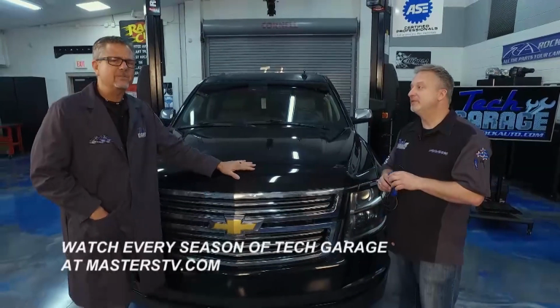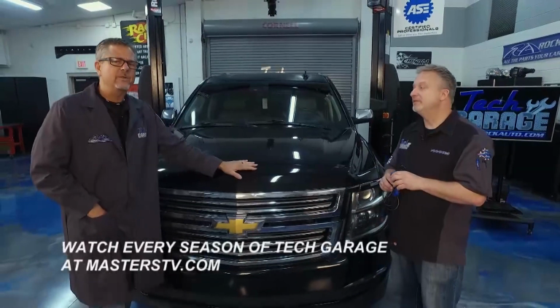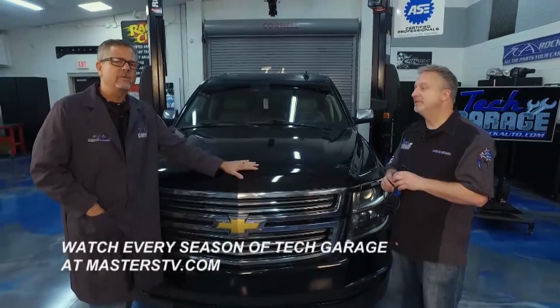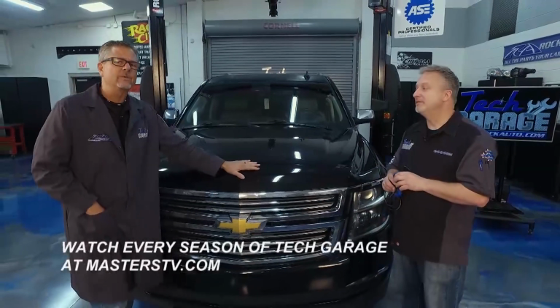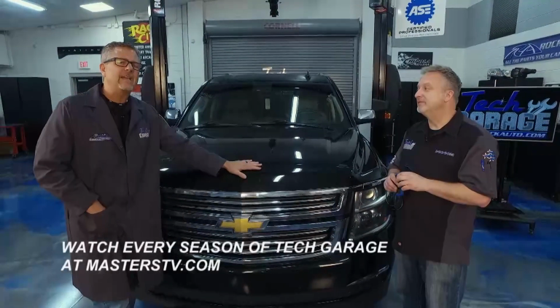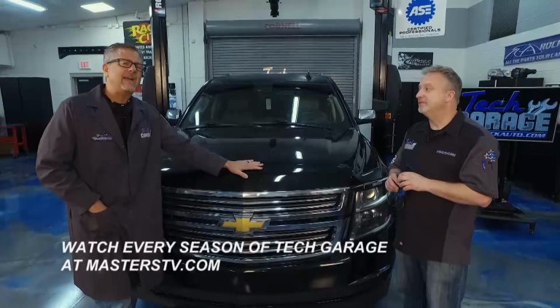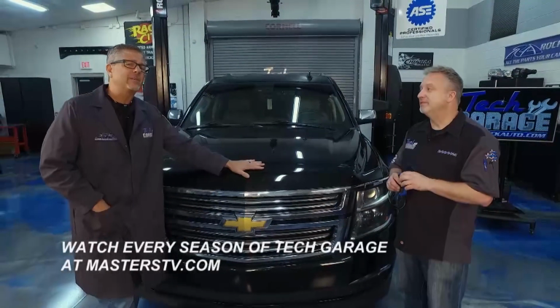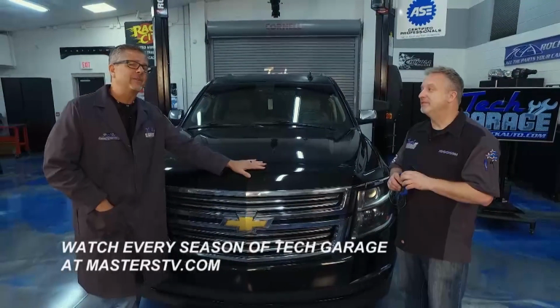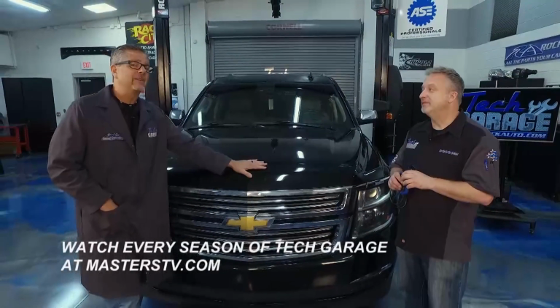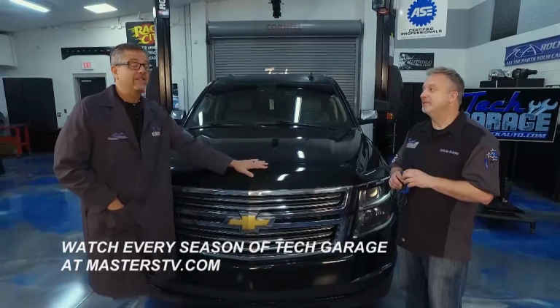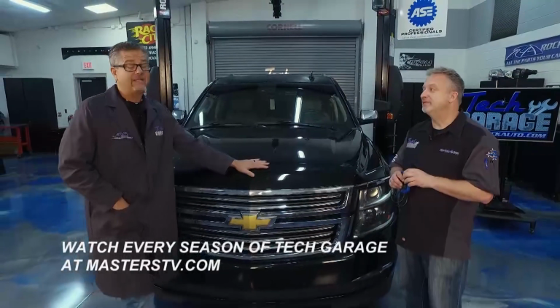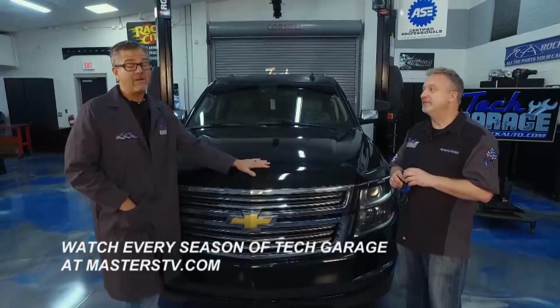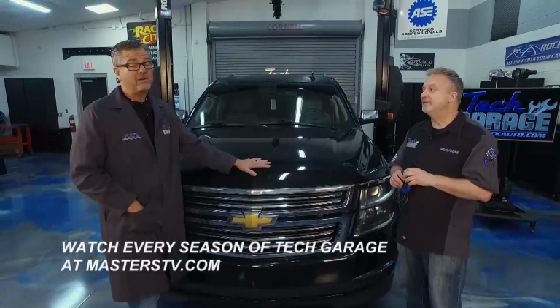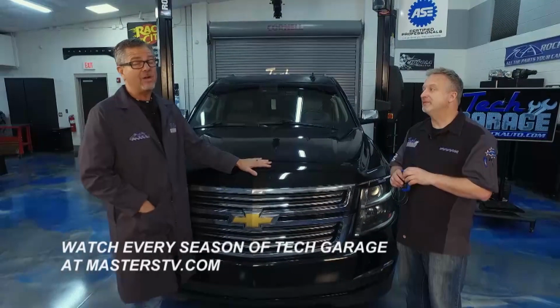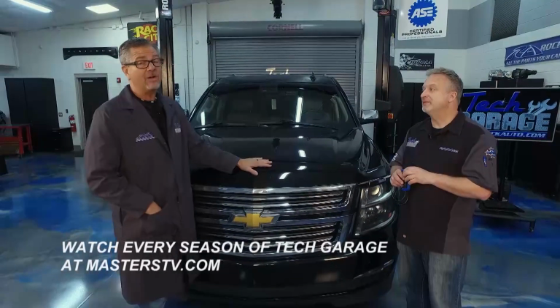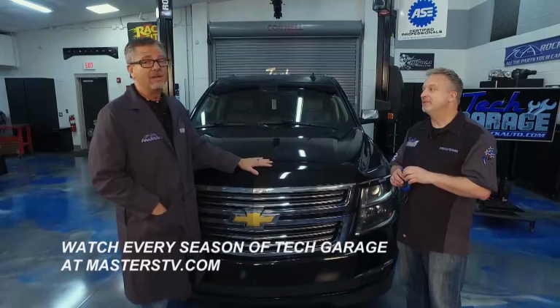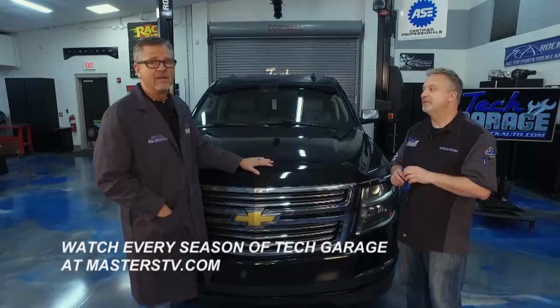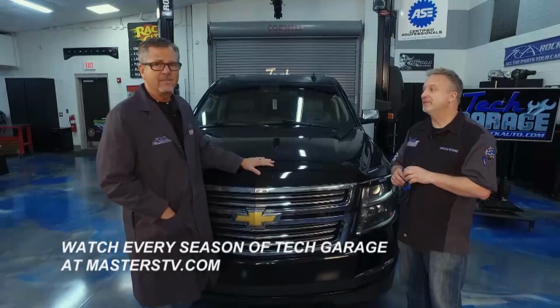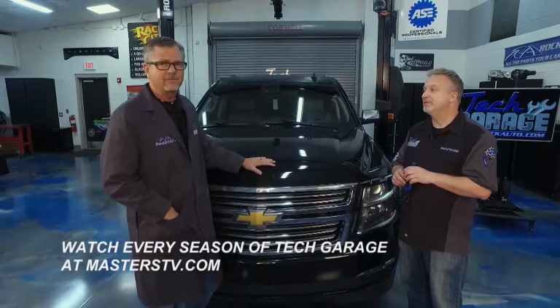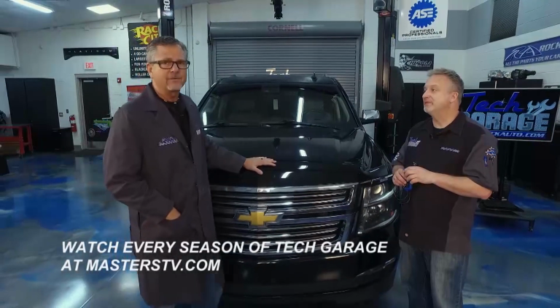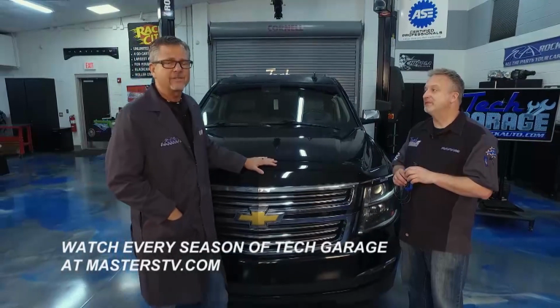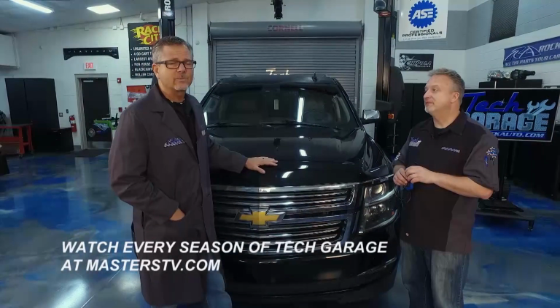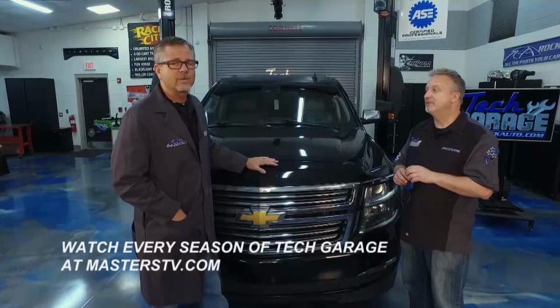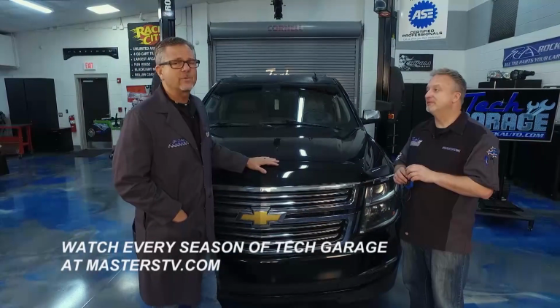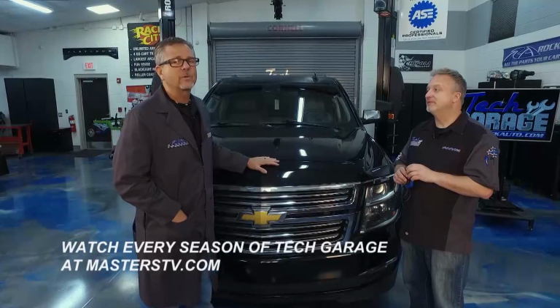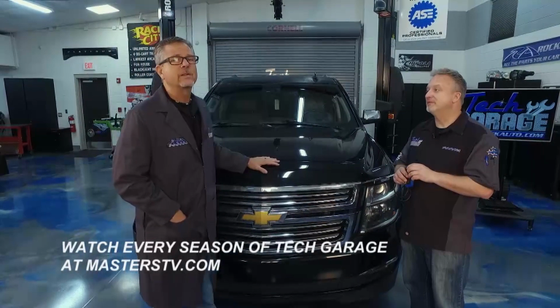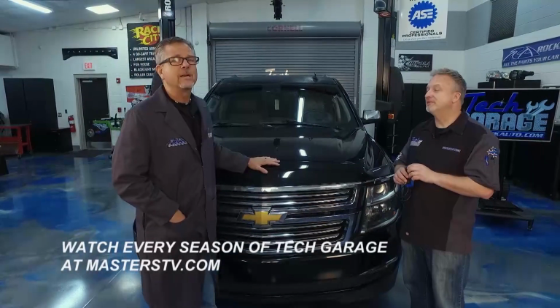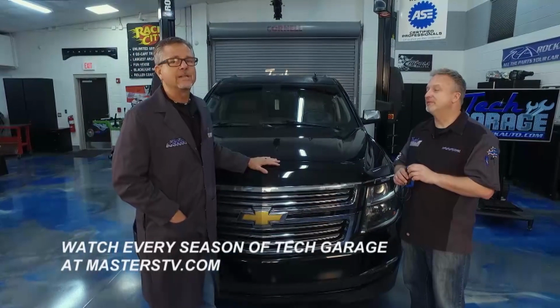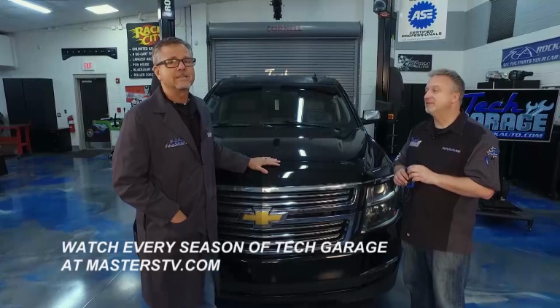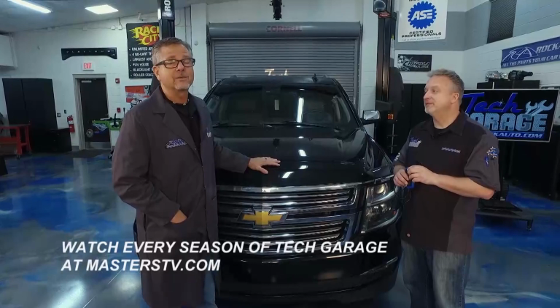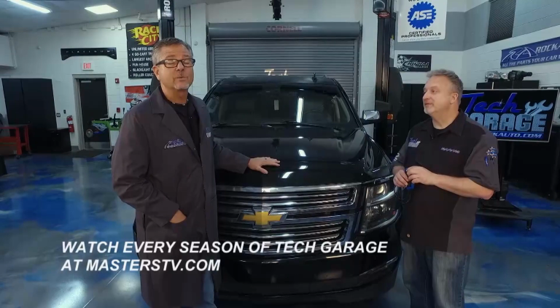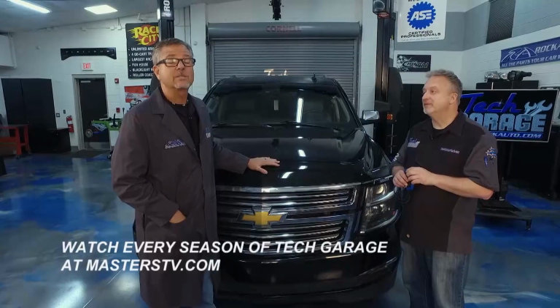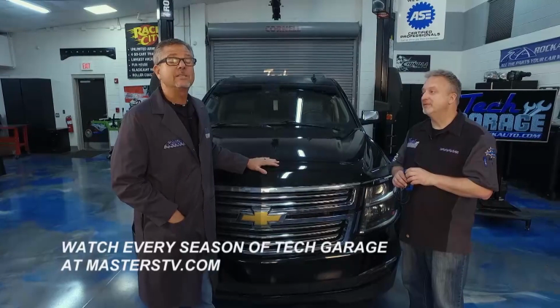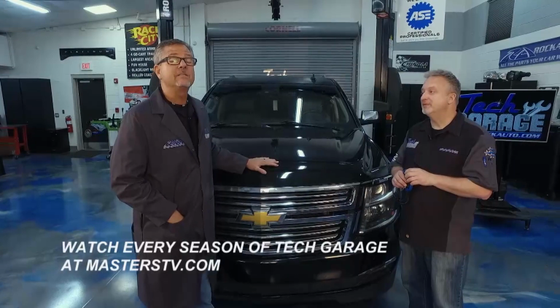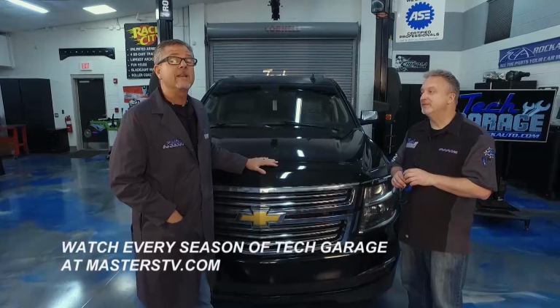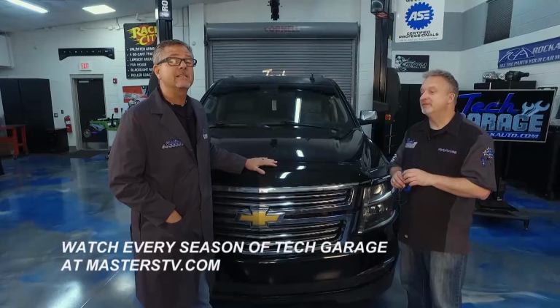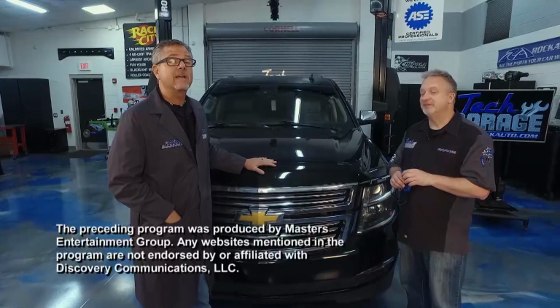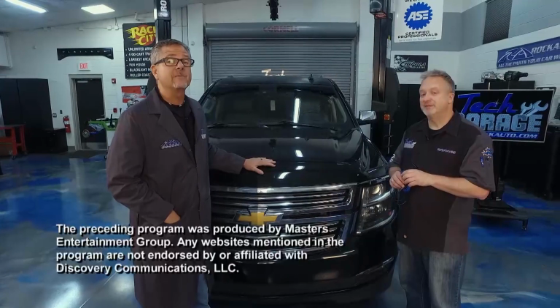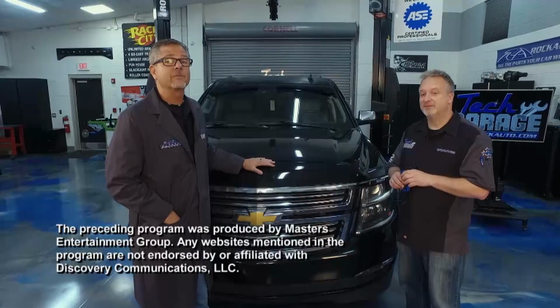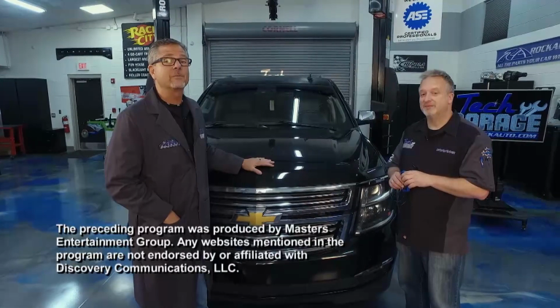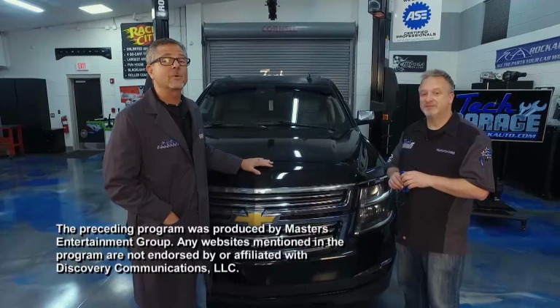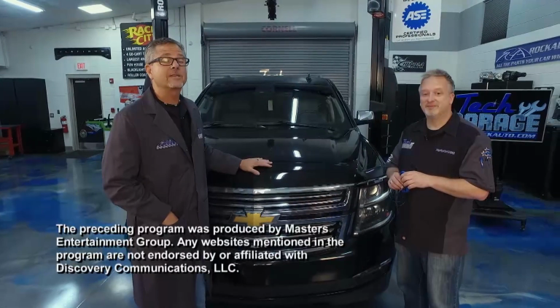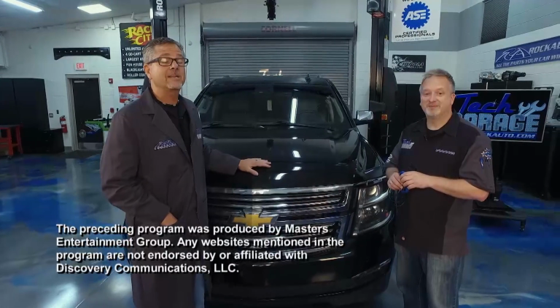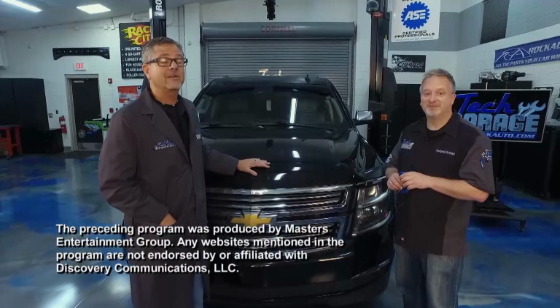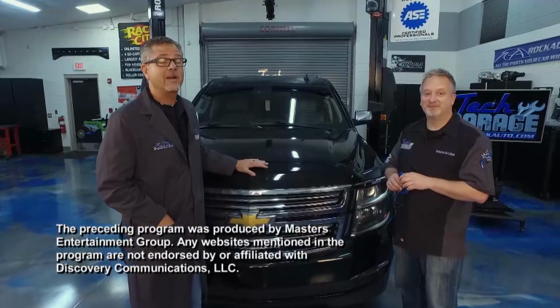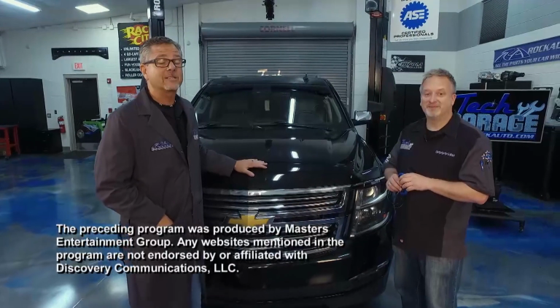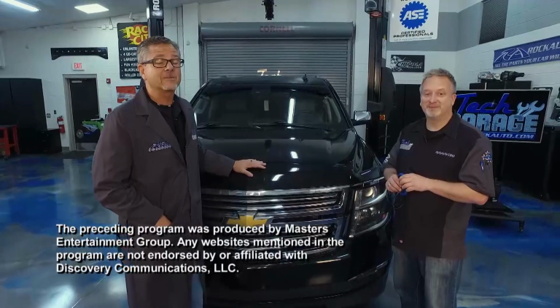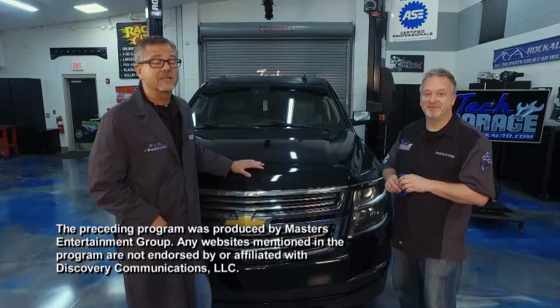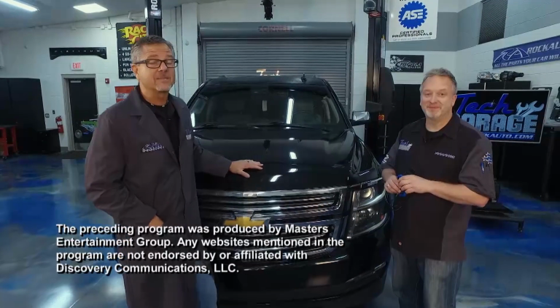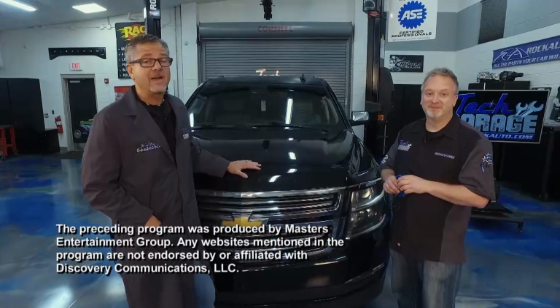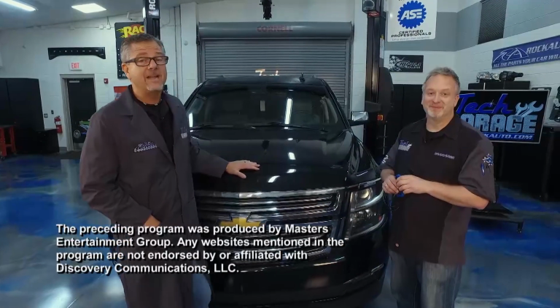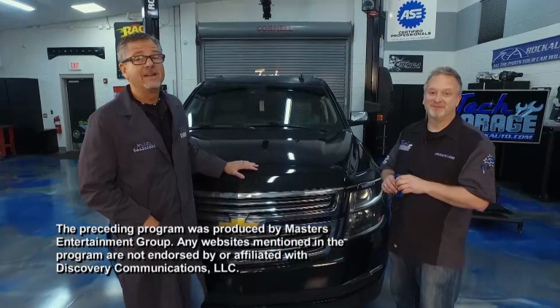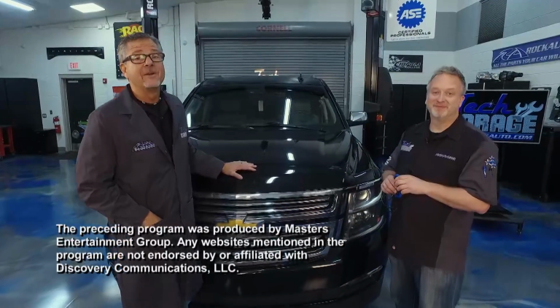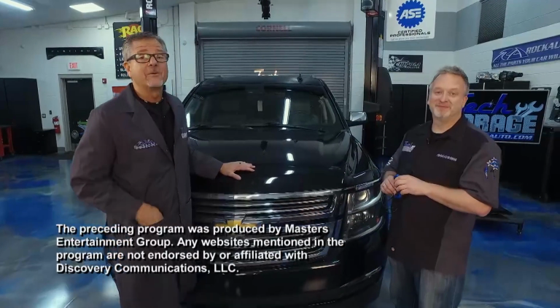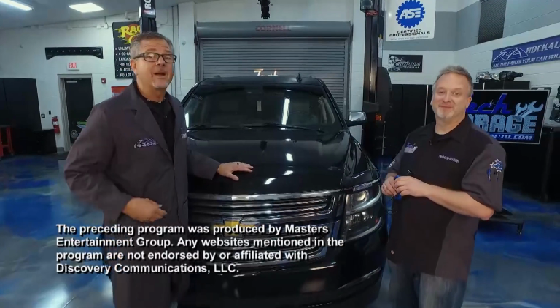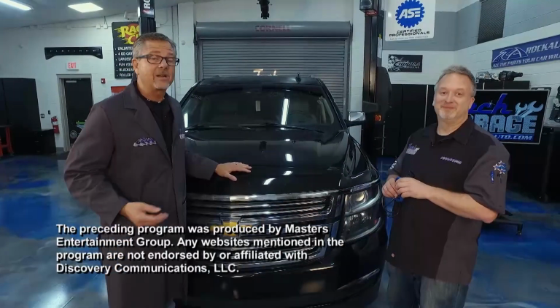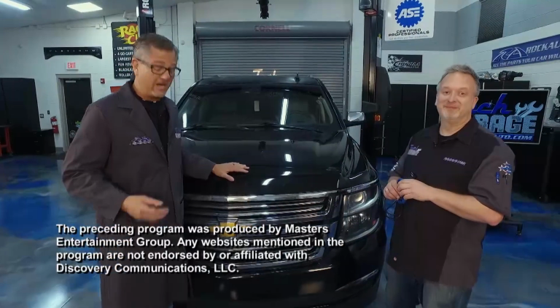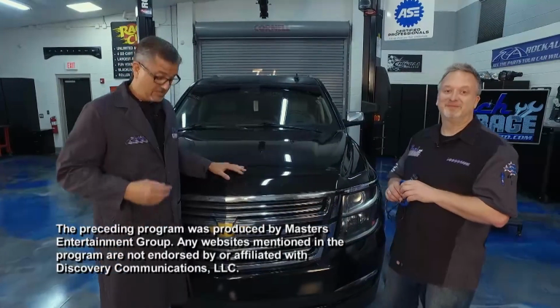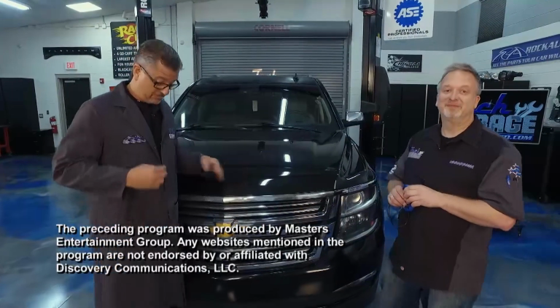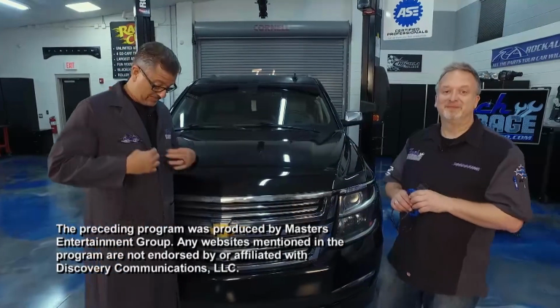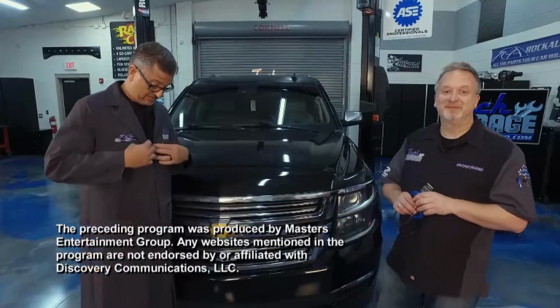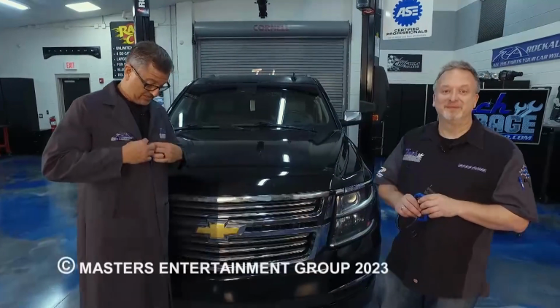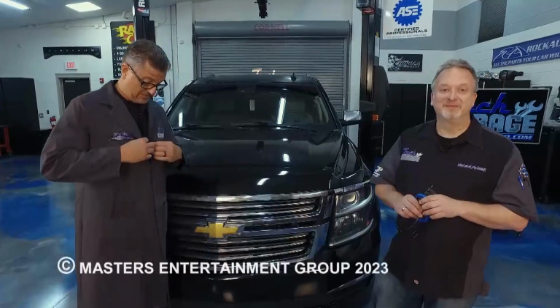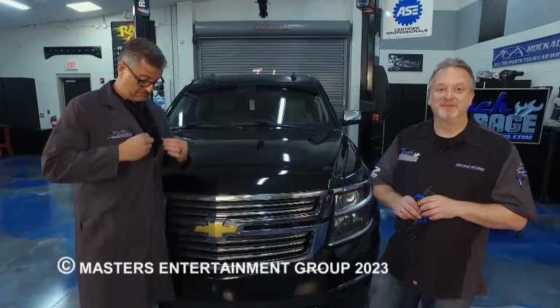Next week we'll tackle the Town Car, but for this week we're done. We'll see you next time for more Tech Garage, presented by rockauto.com.